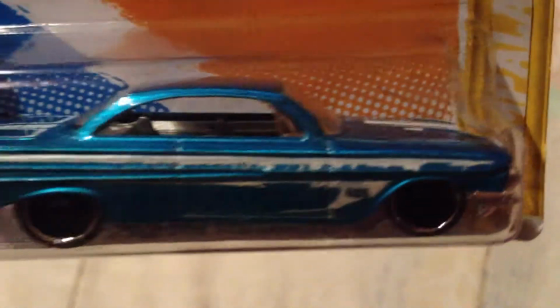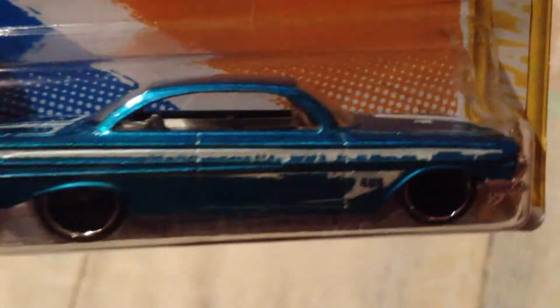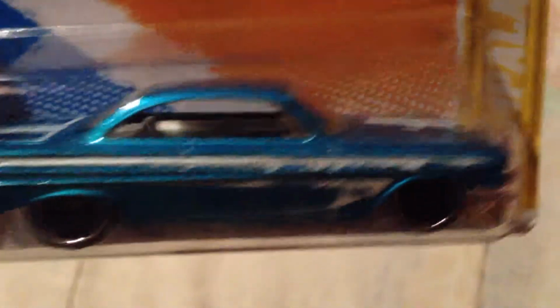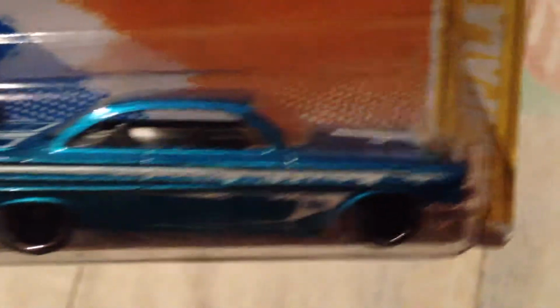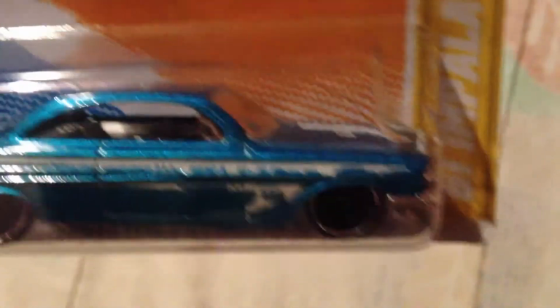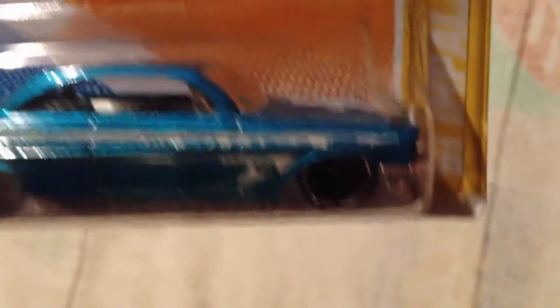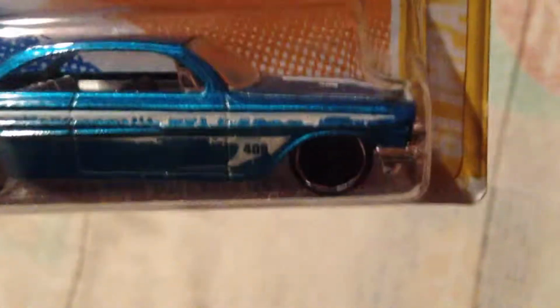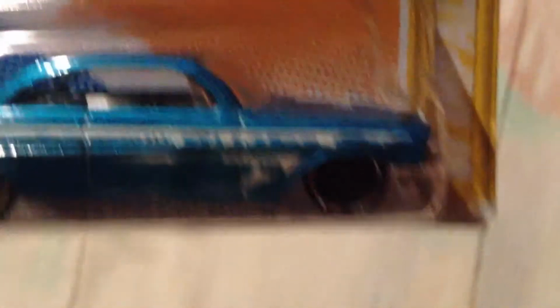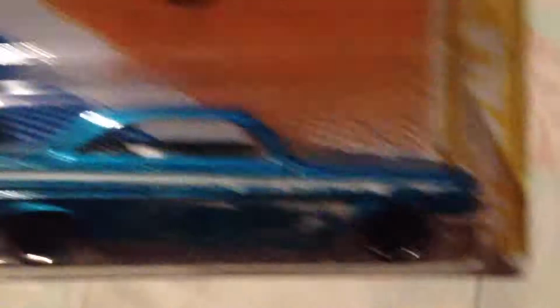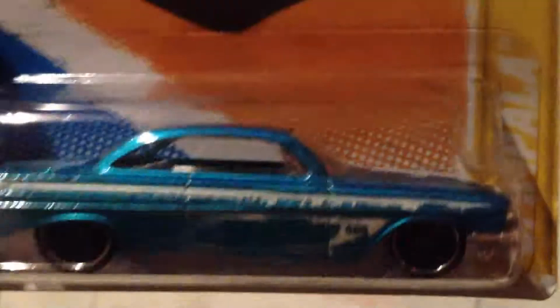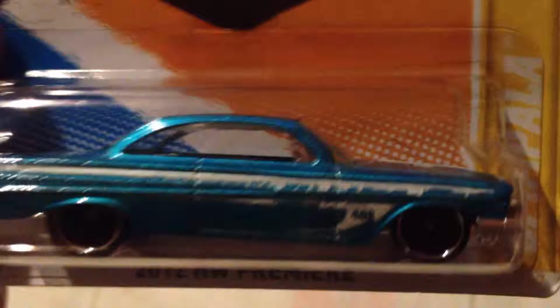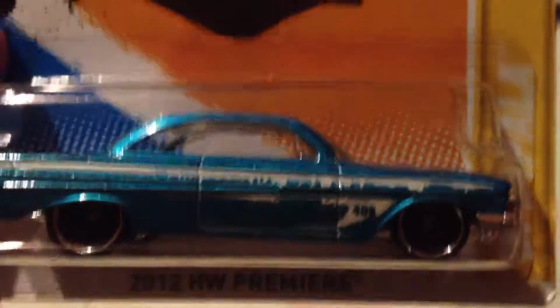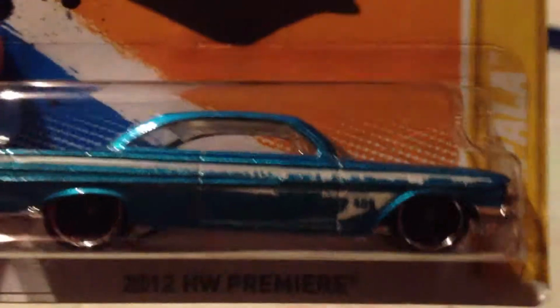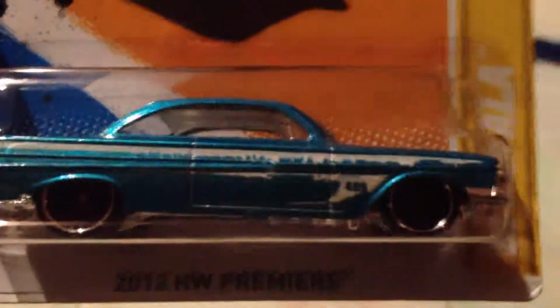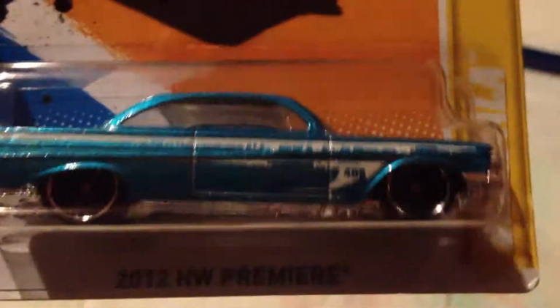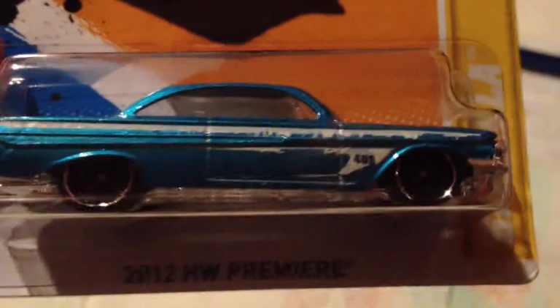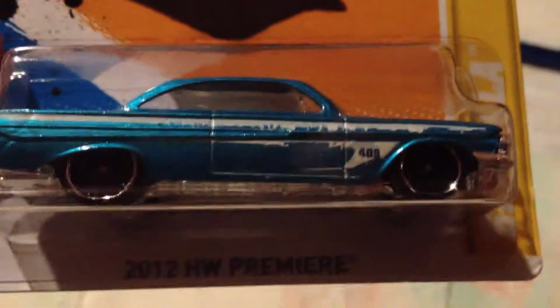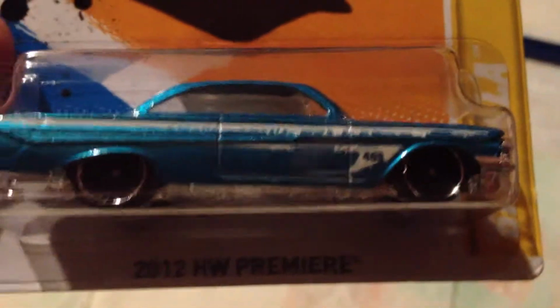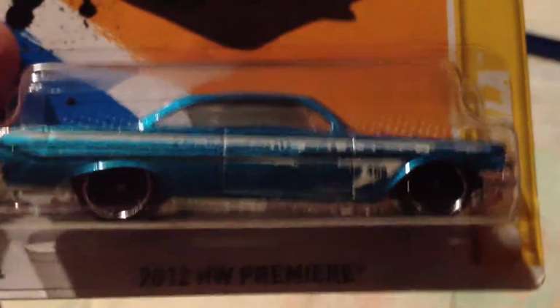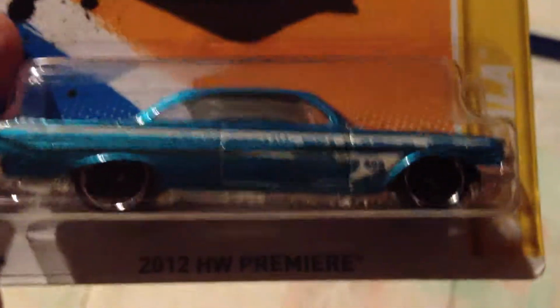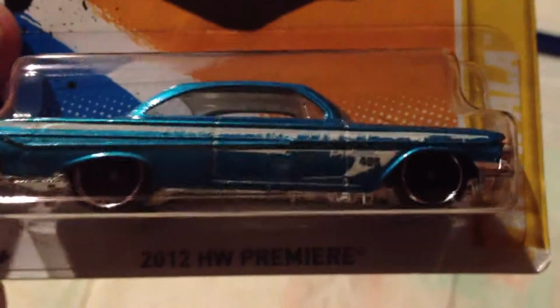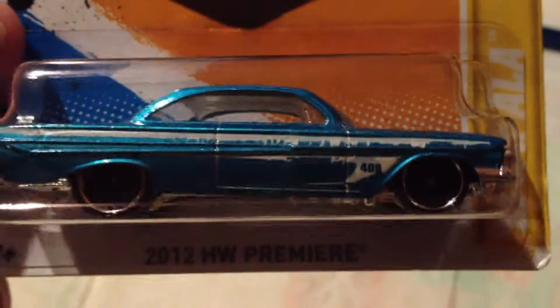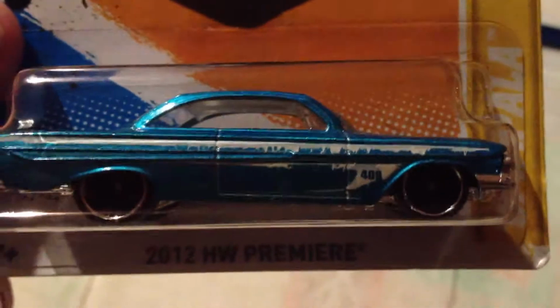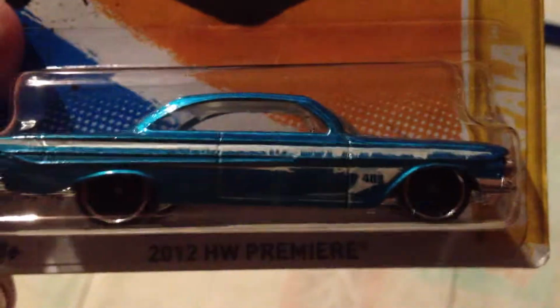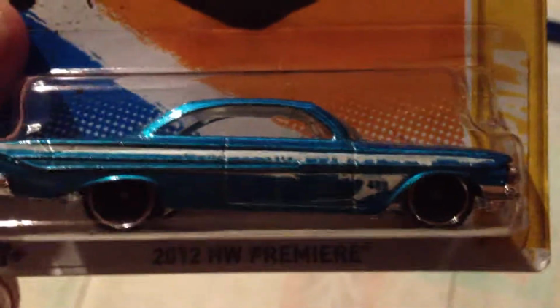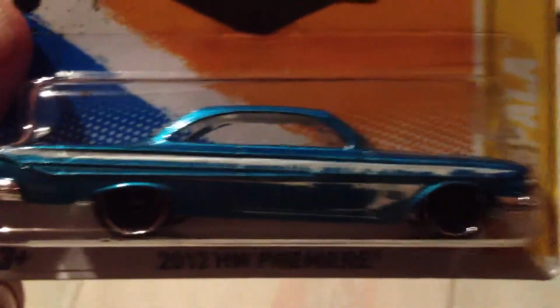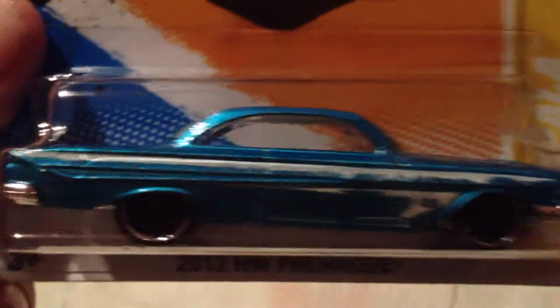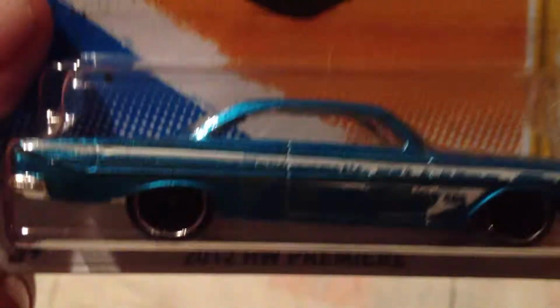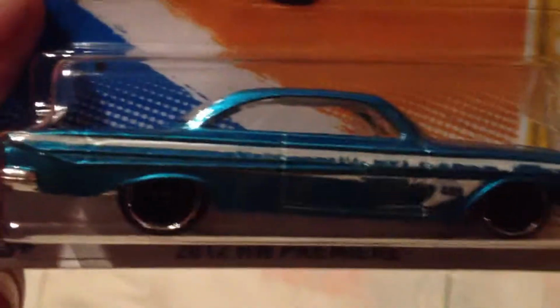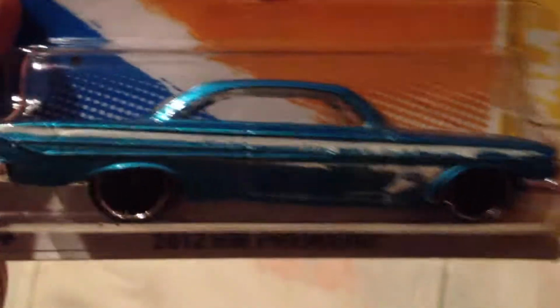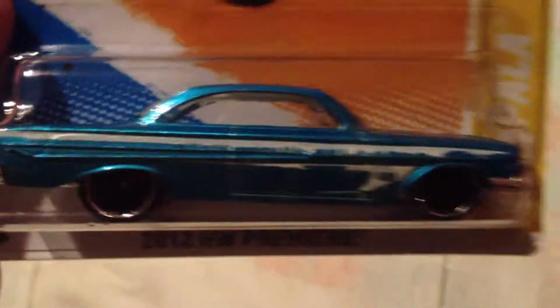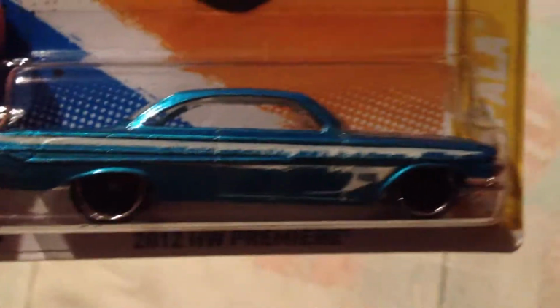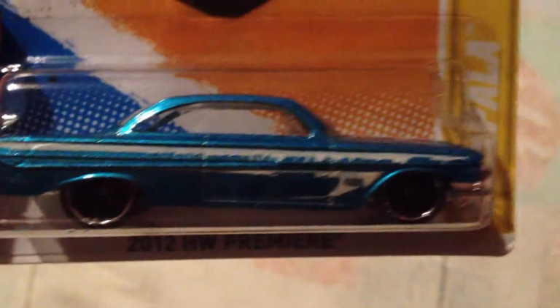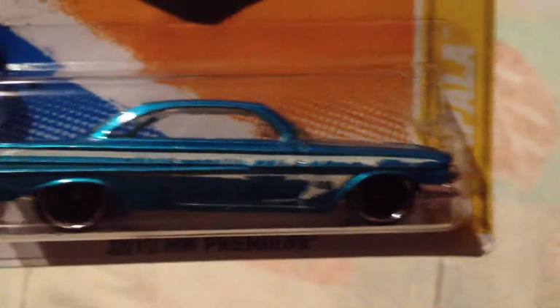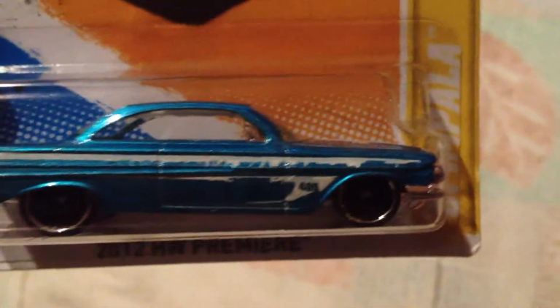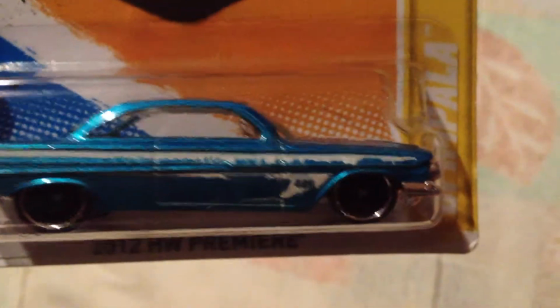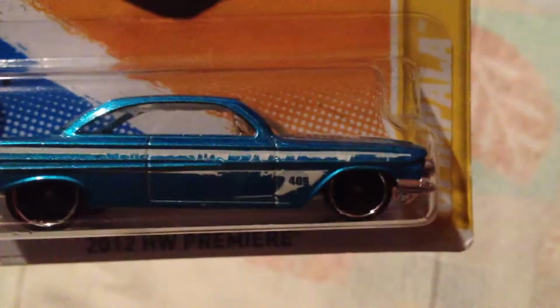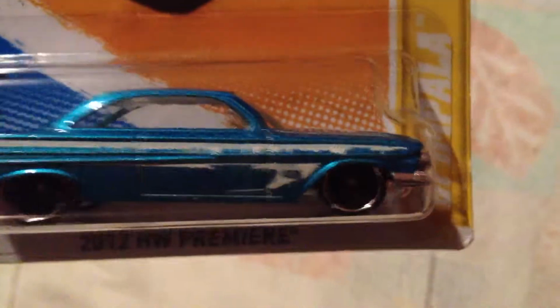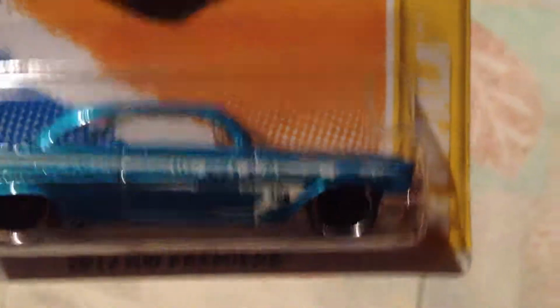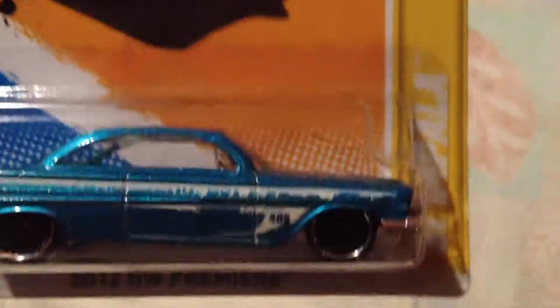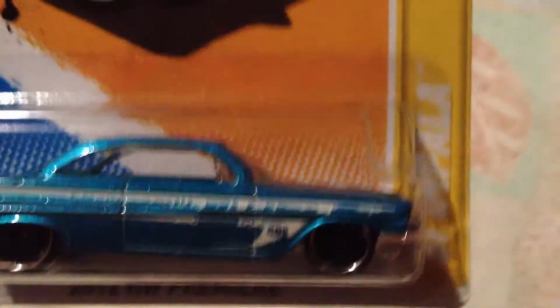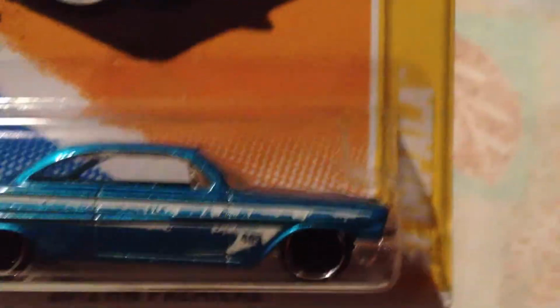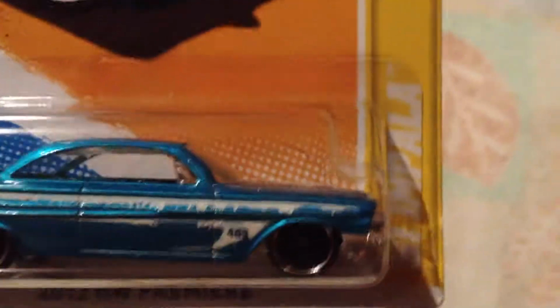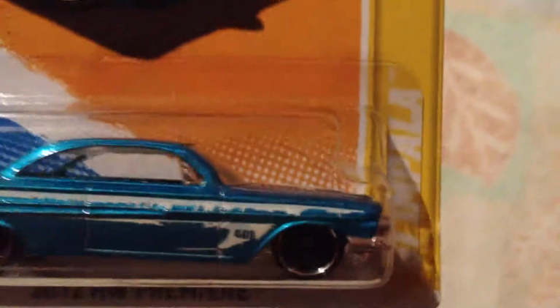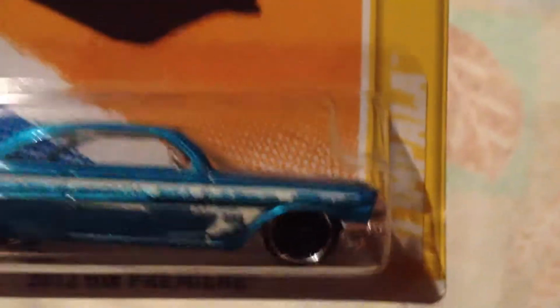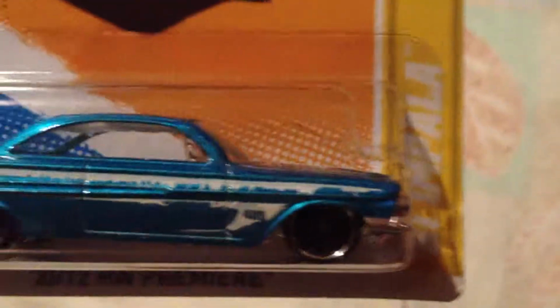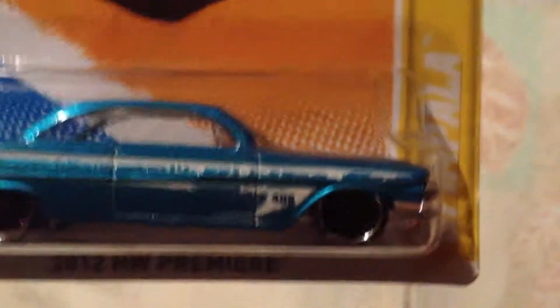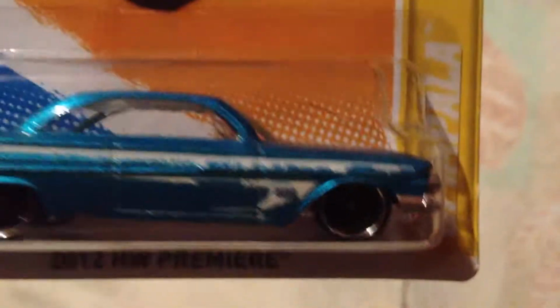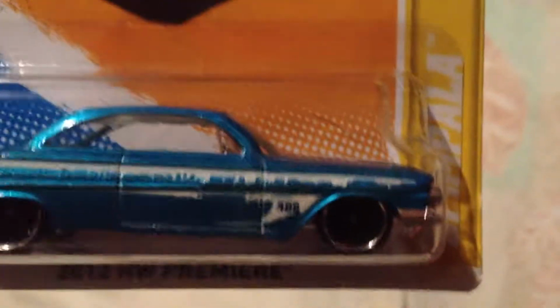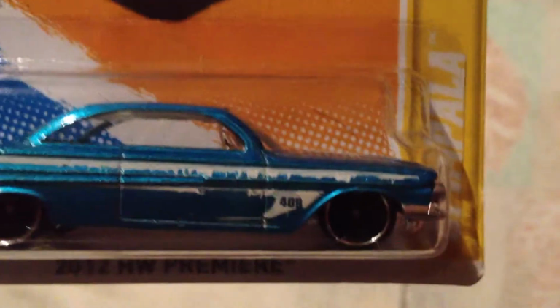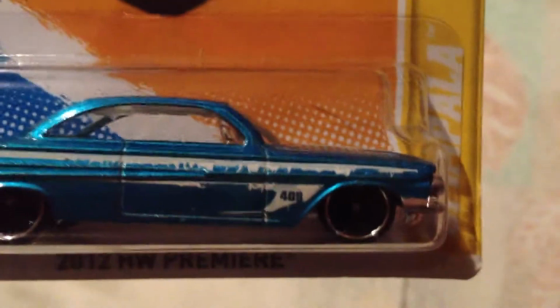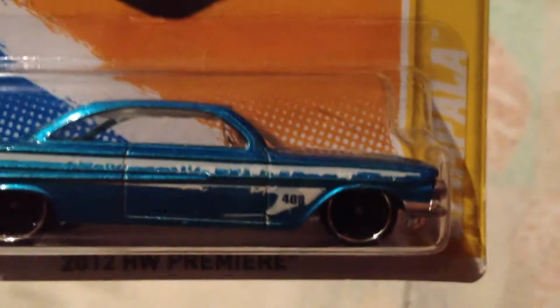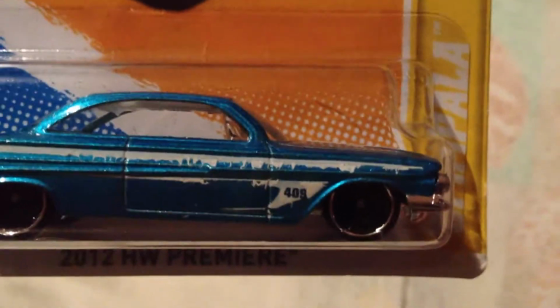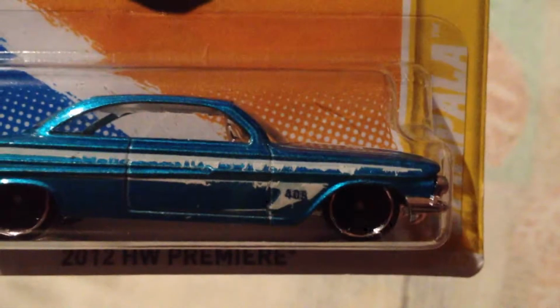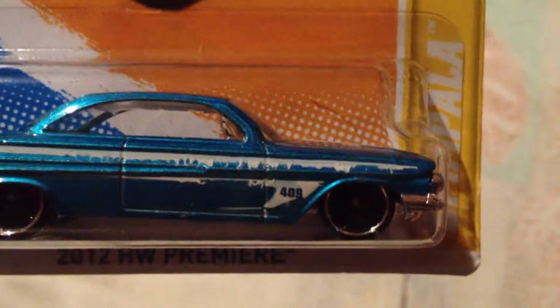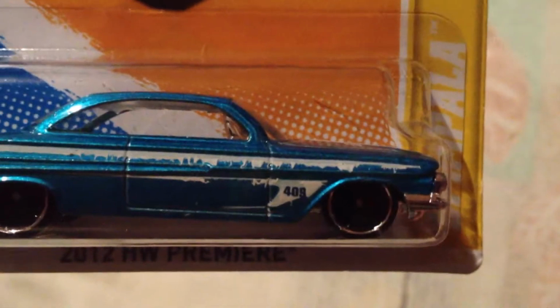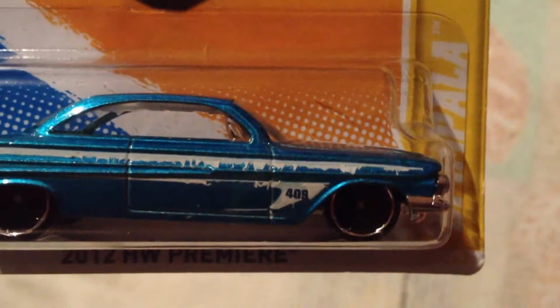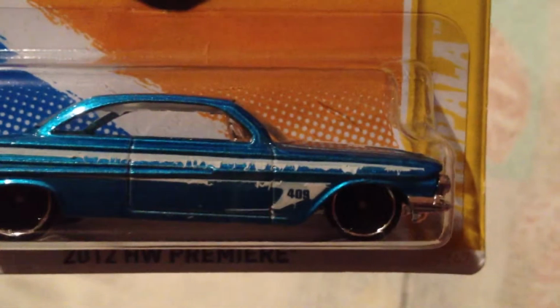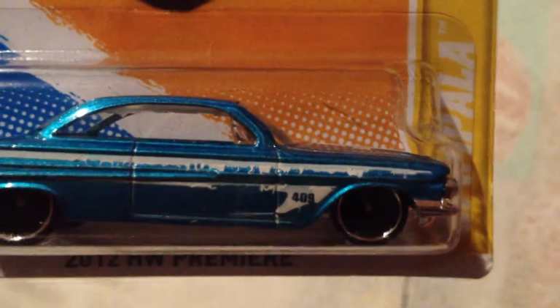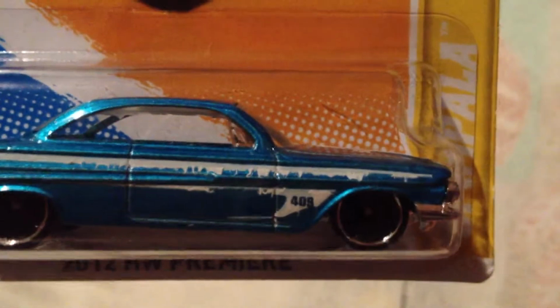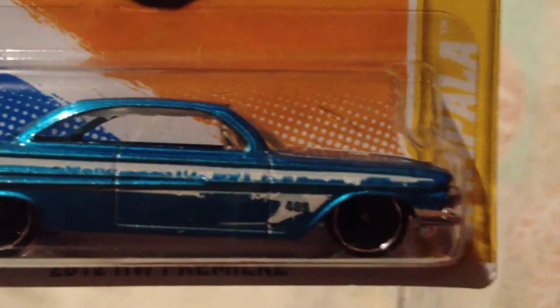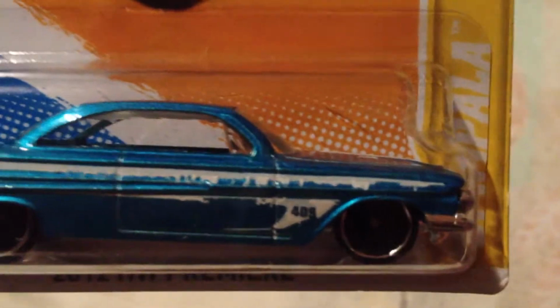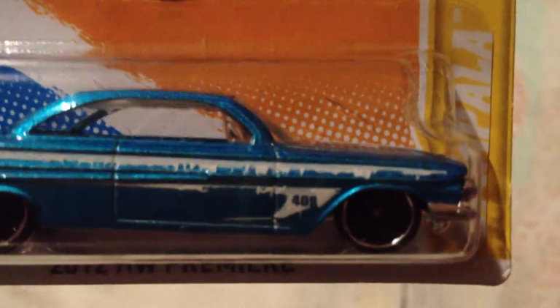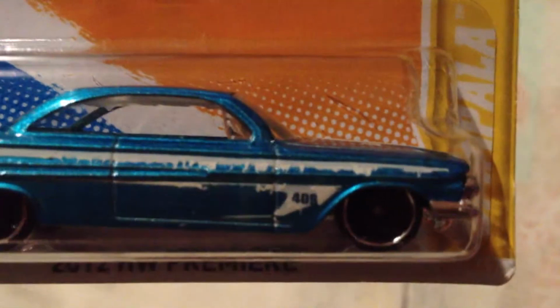Anyway, I guess I need to now go and buy another 61 Impala. Very strange though. Very strange.